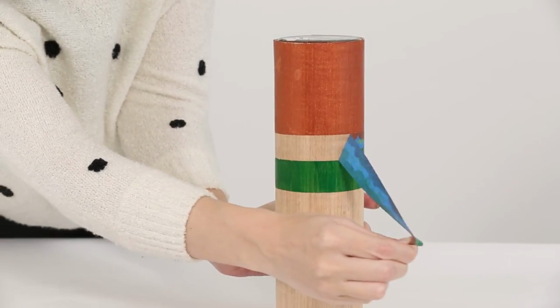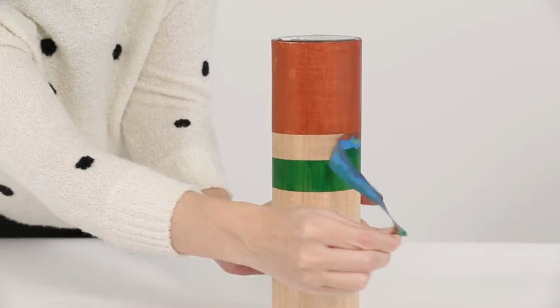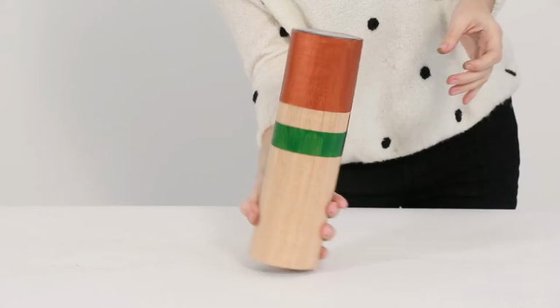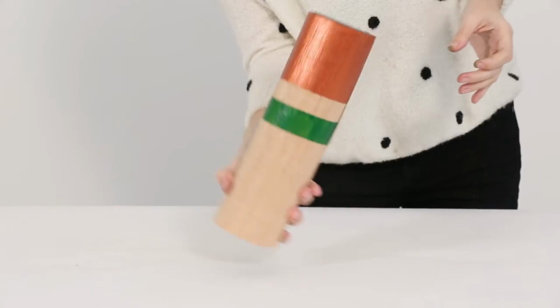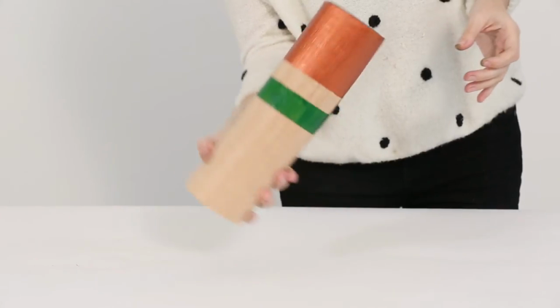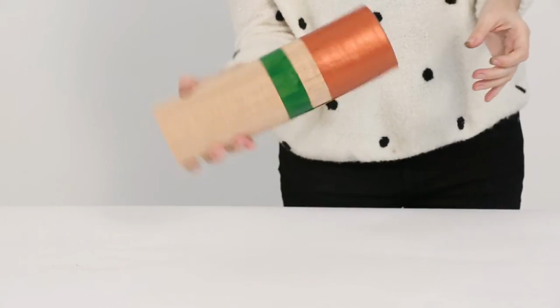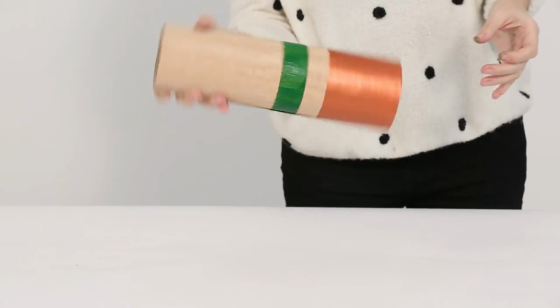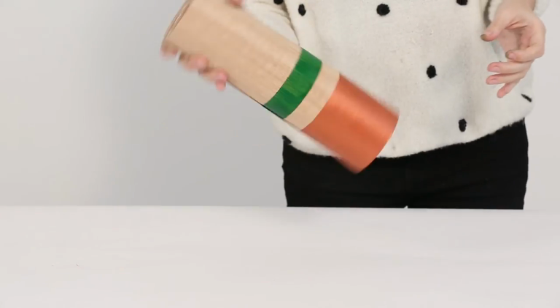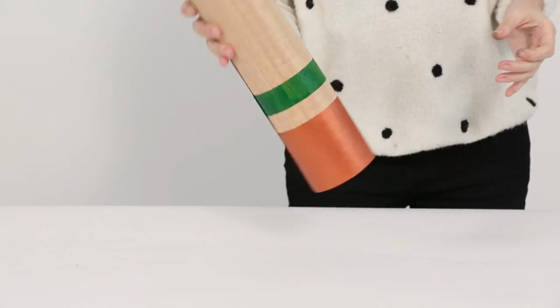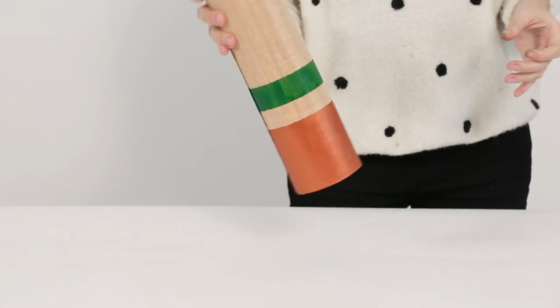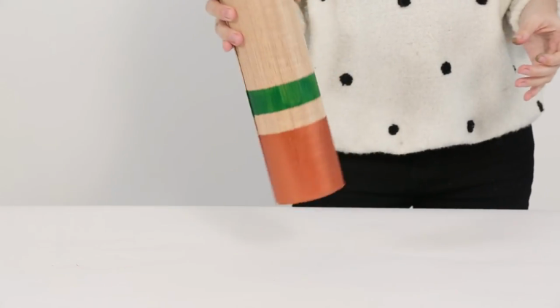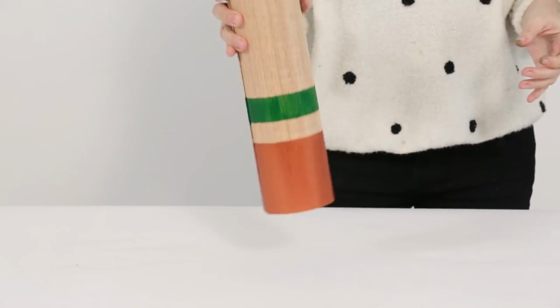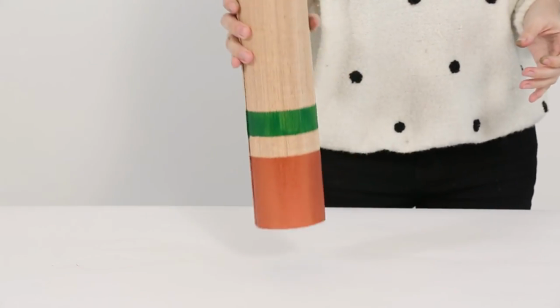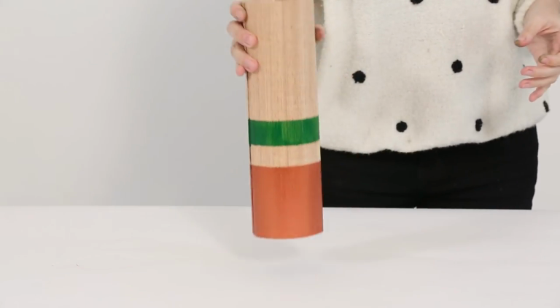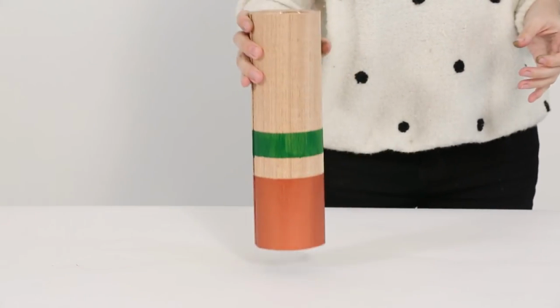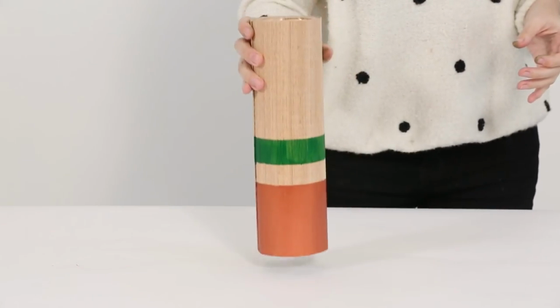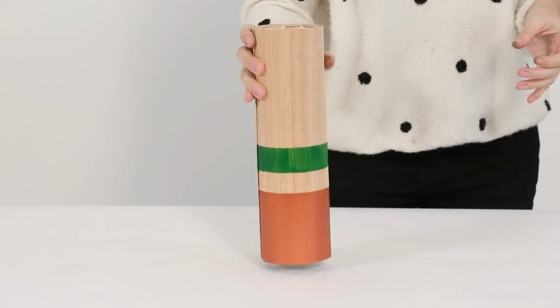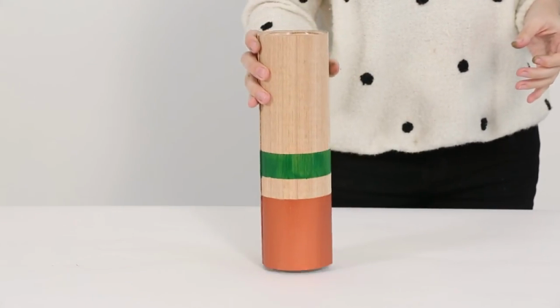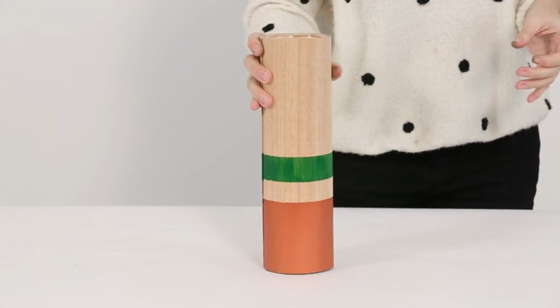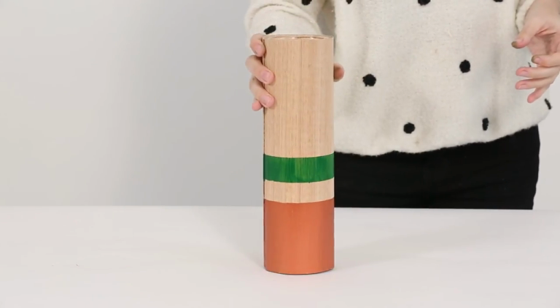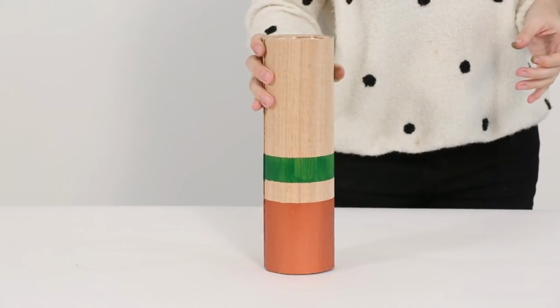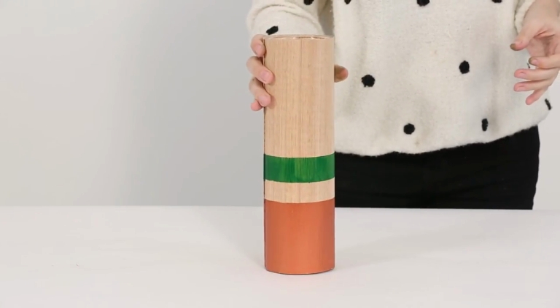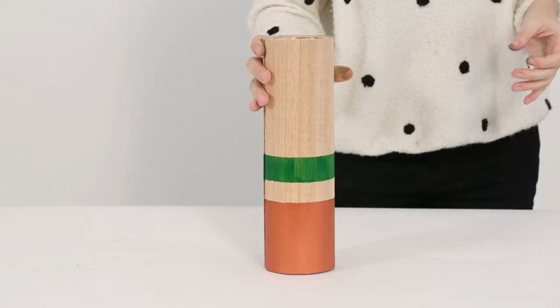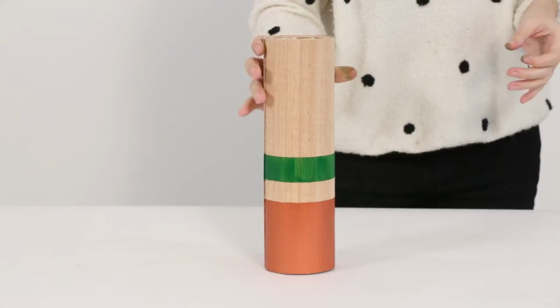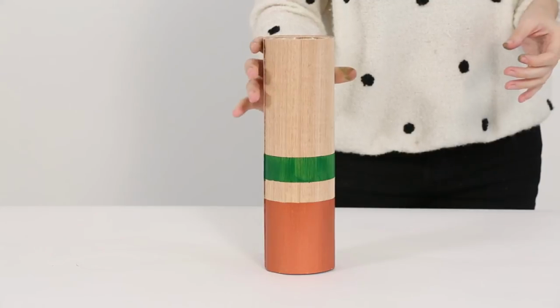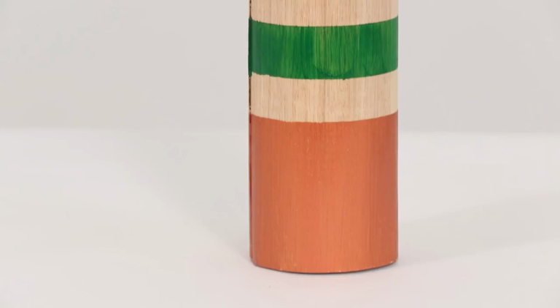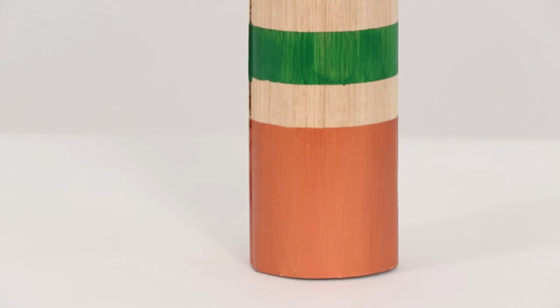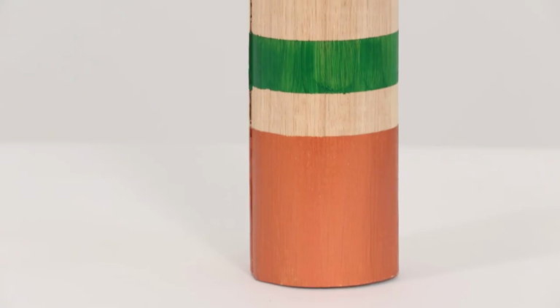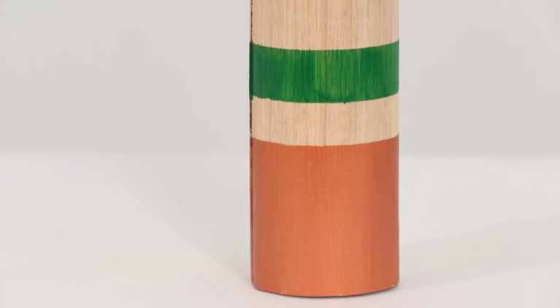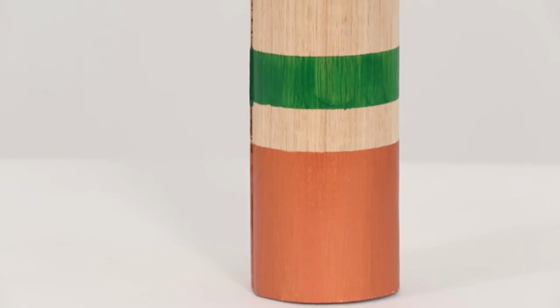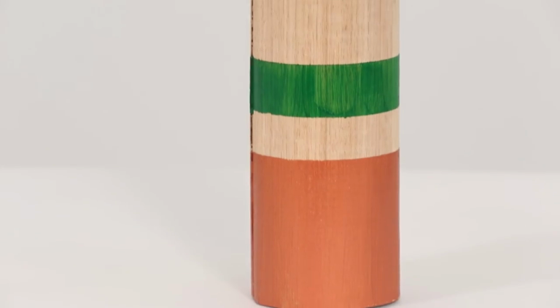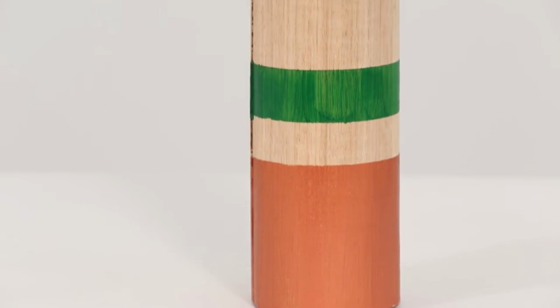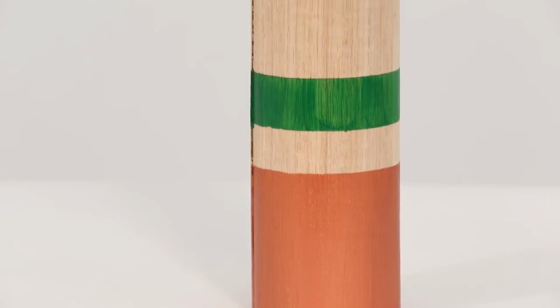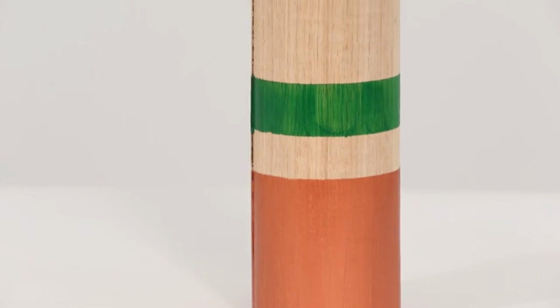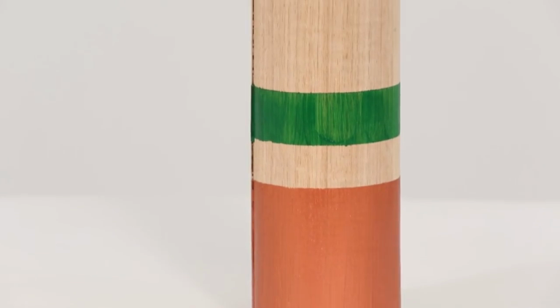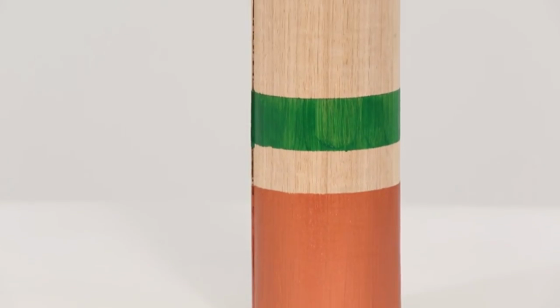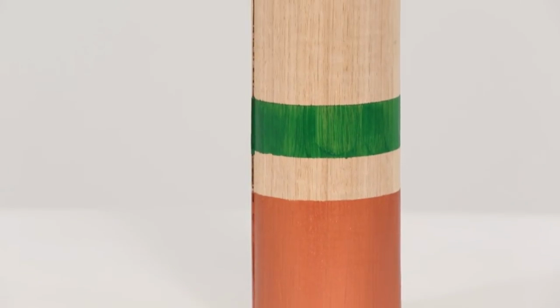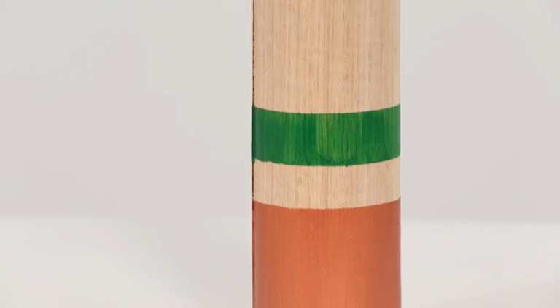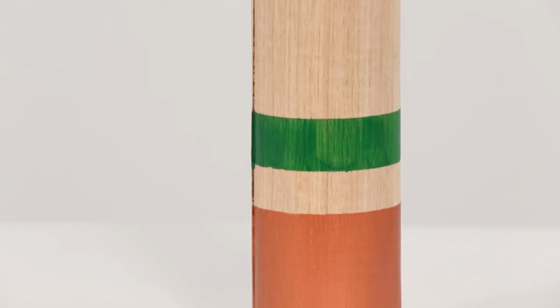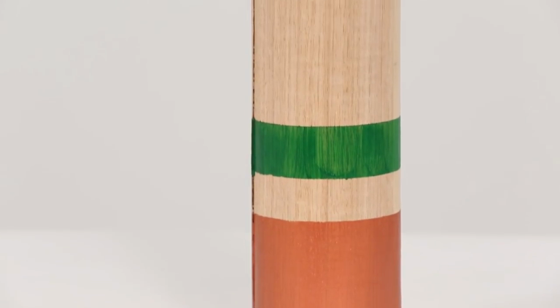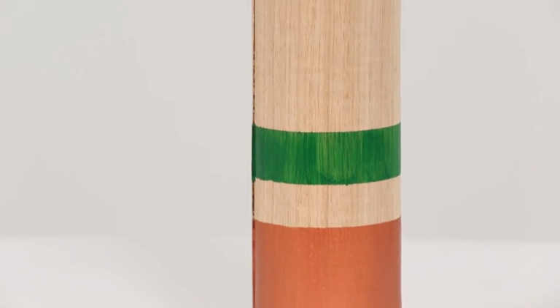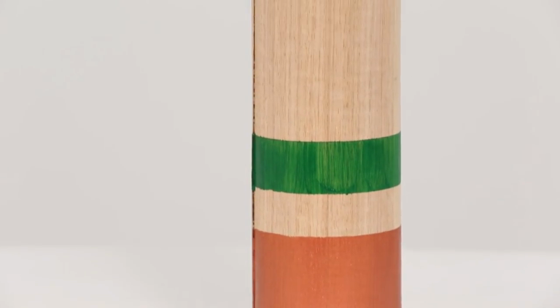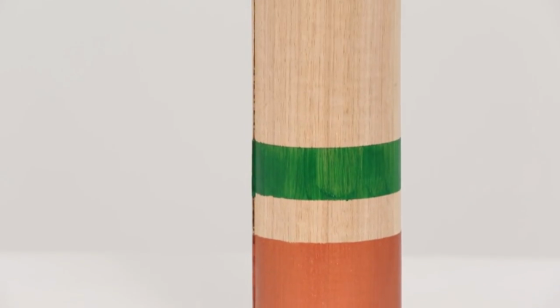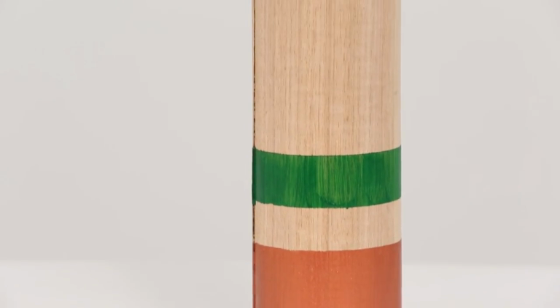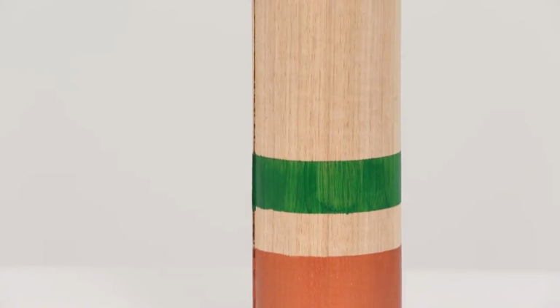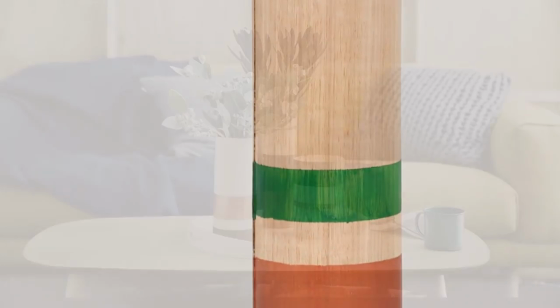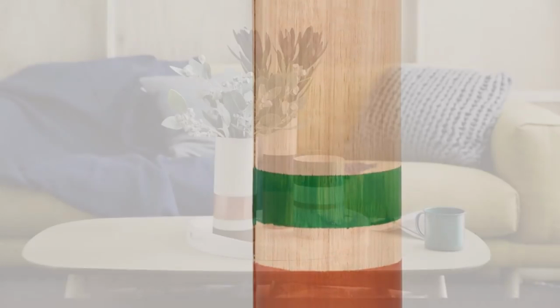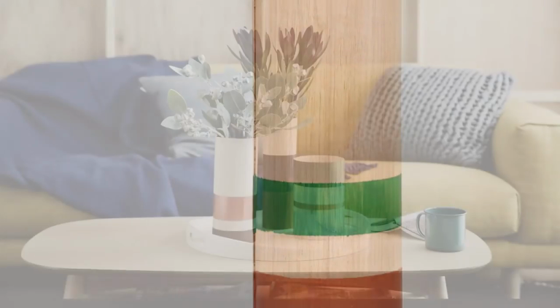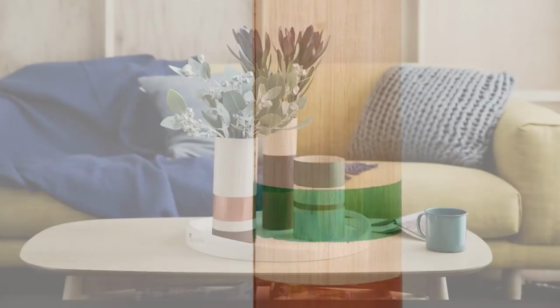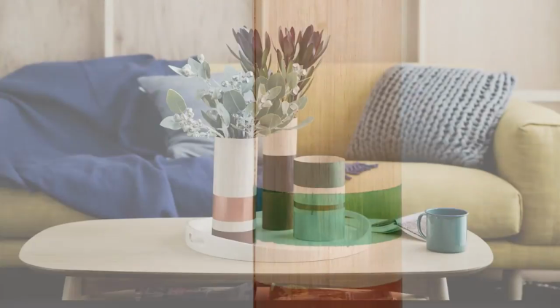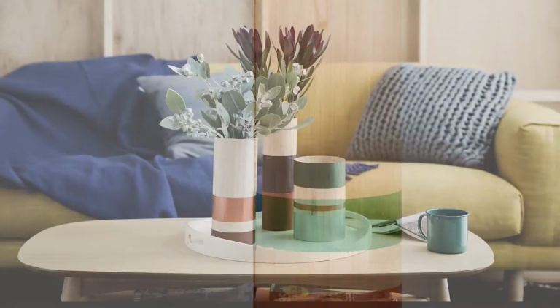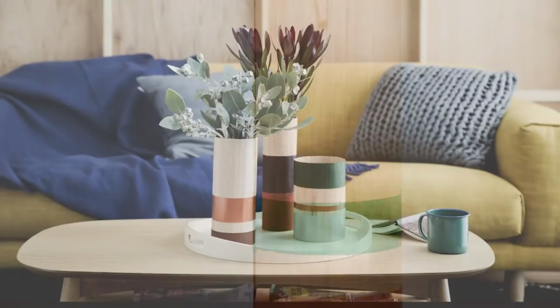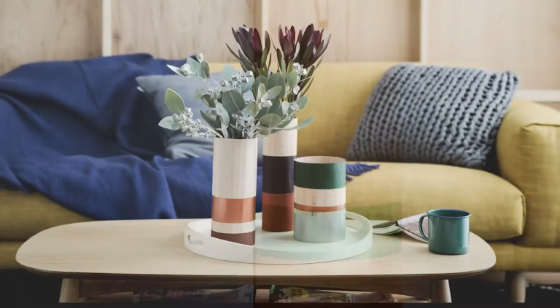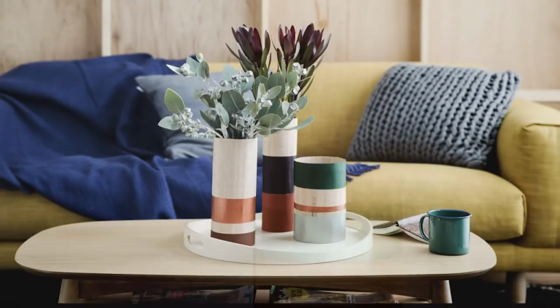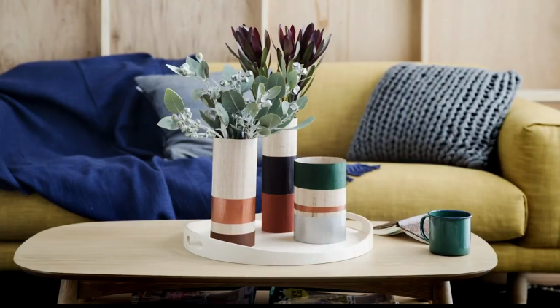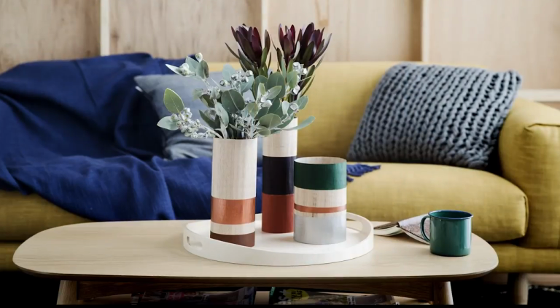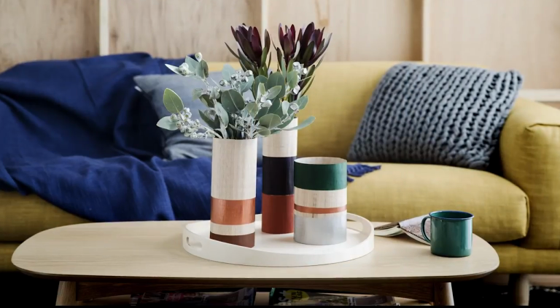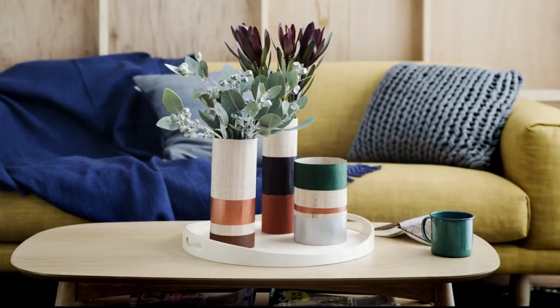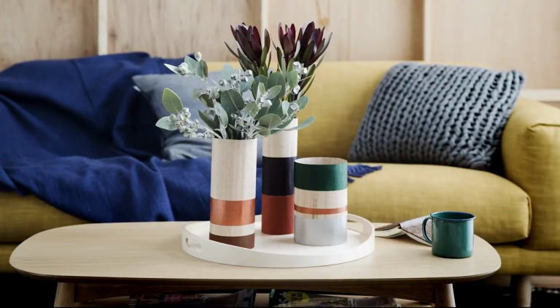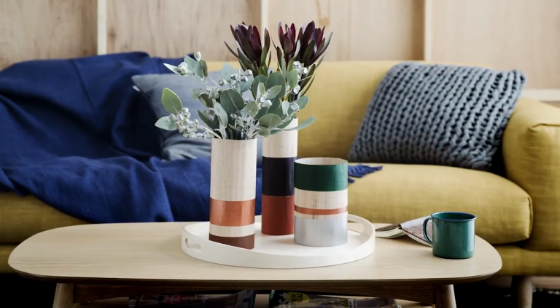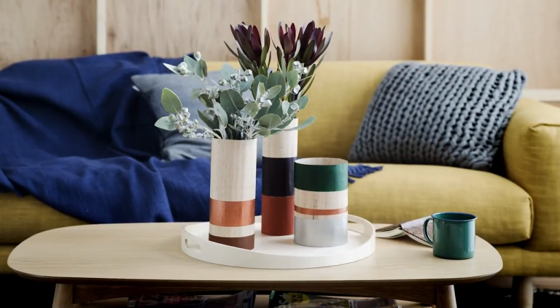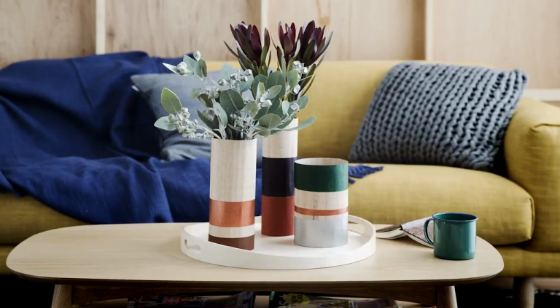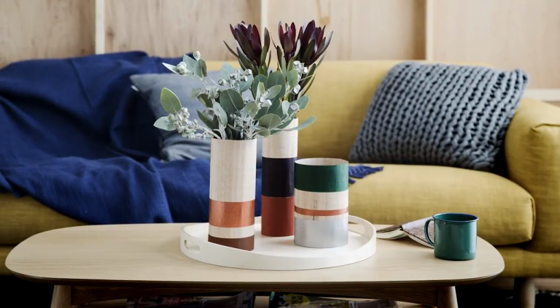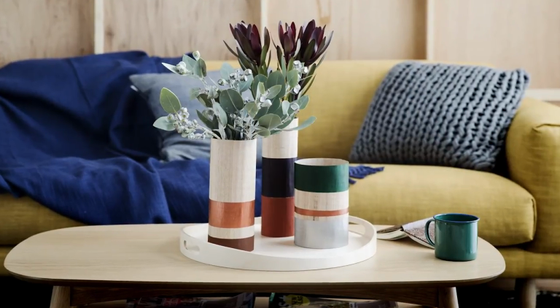Turn your vases the right way up and fill with foliage, creating as full and lush a display as possible.